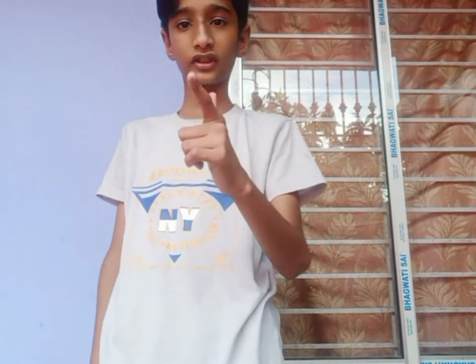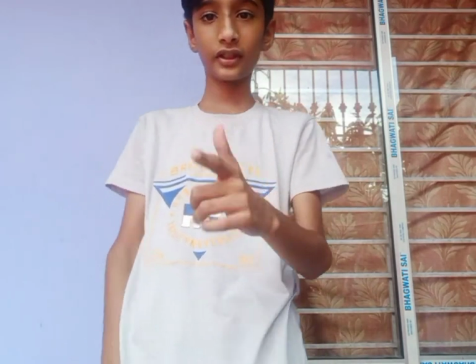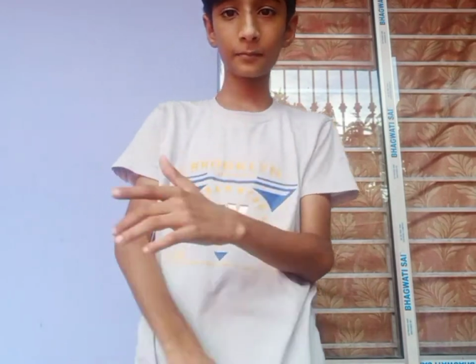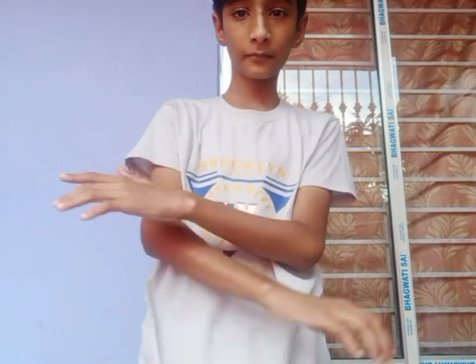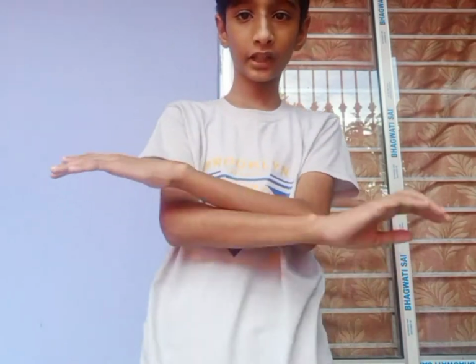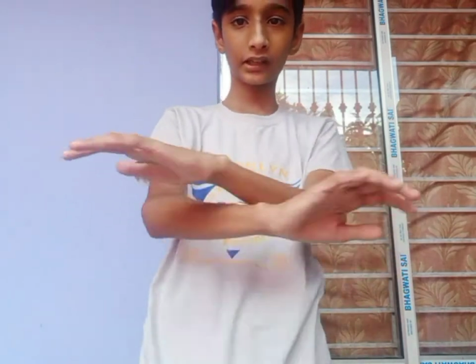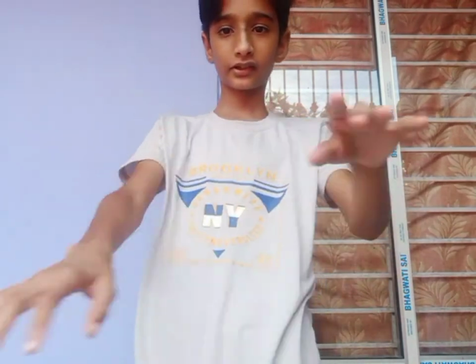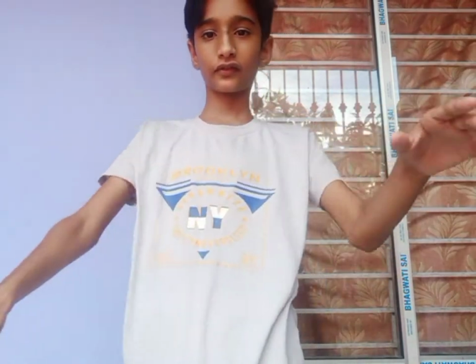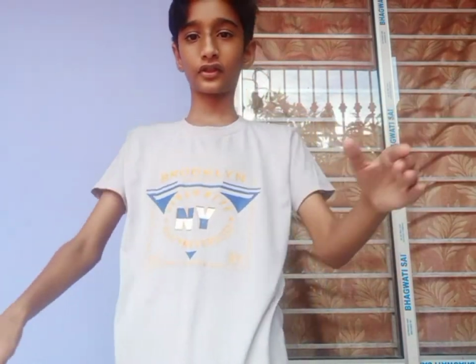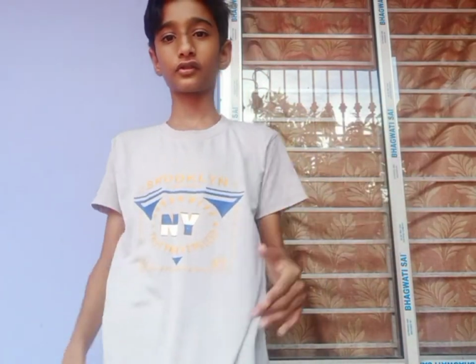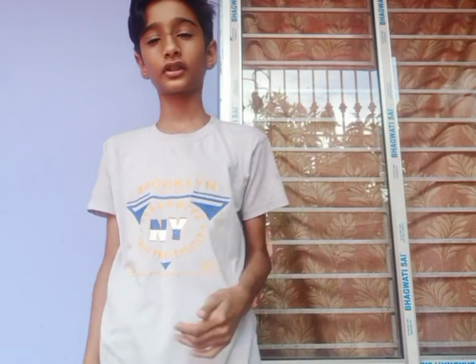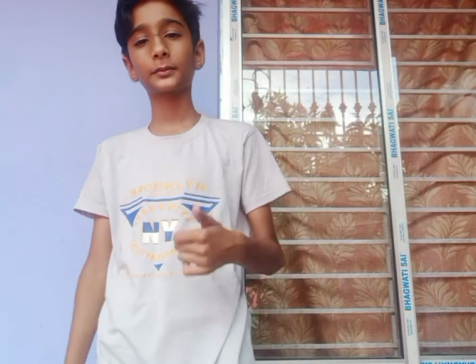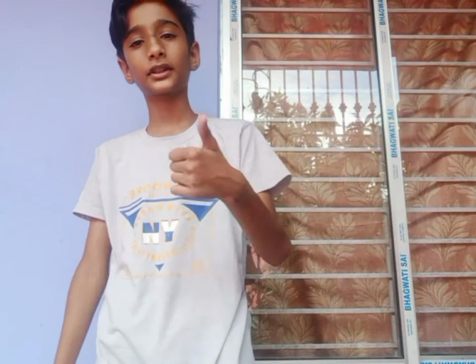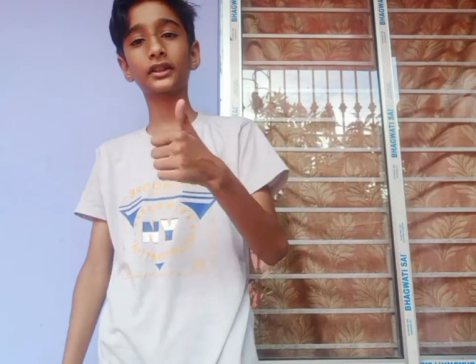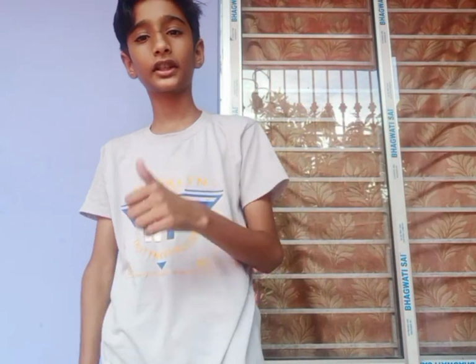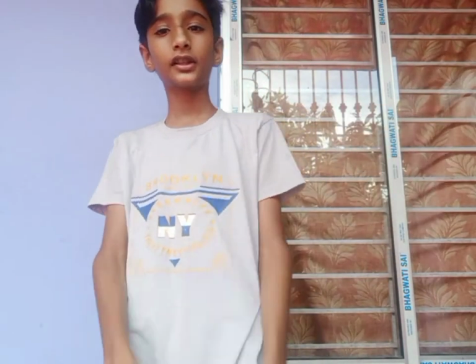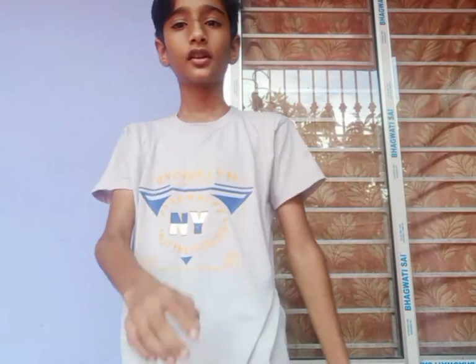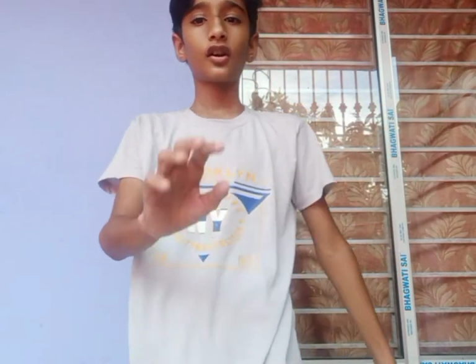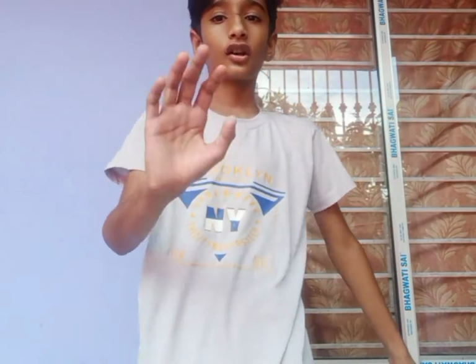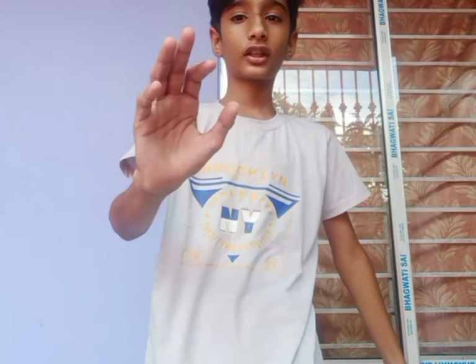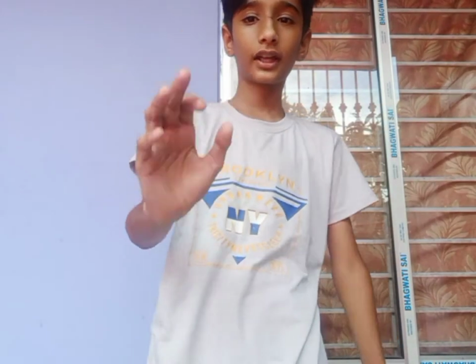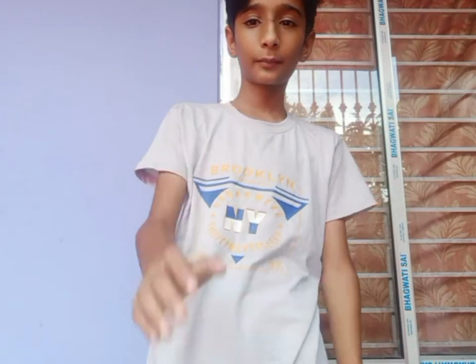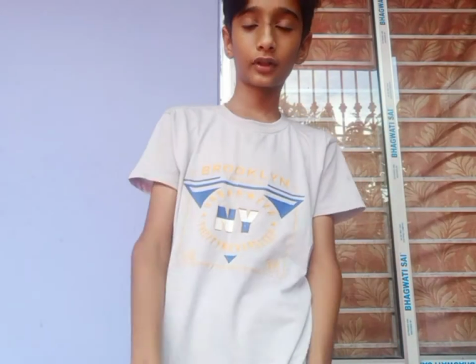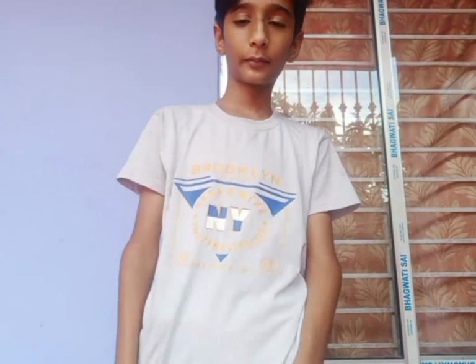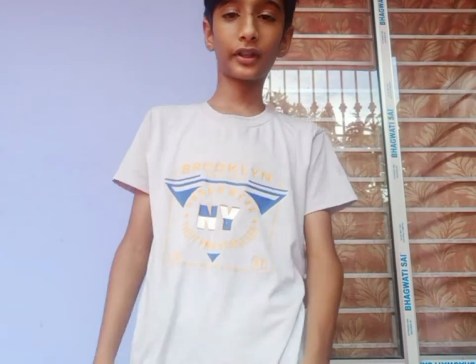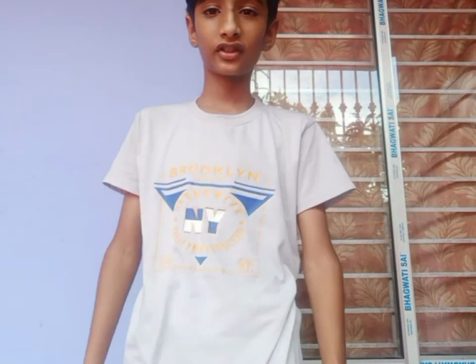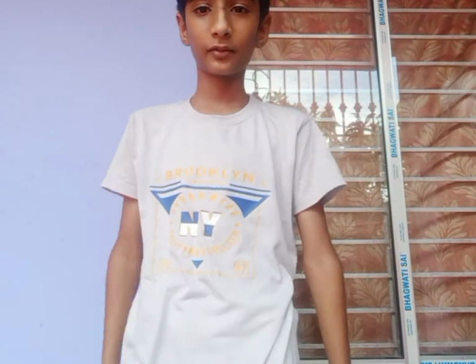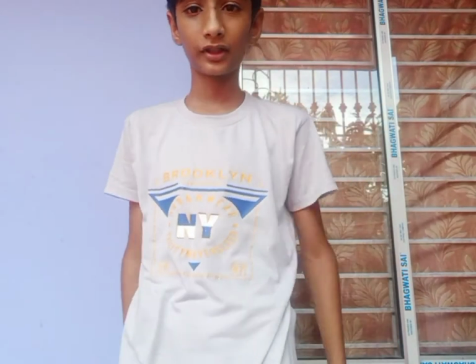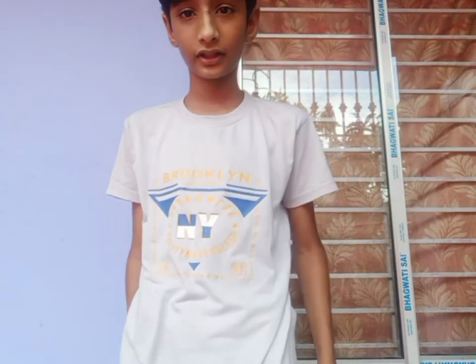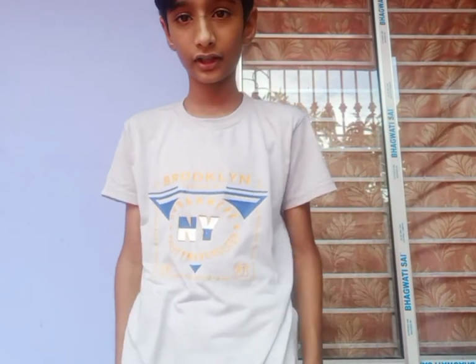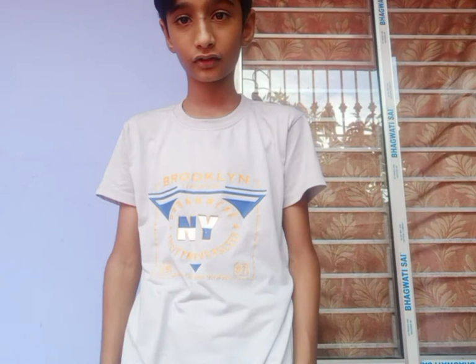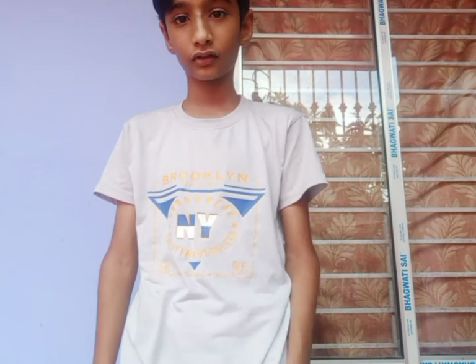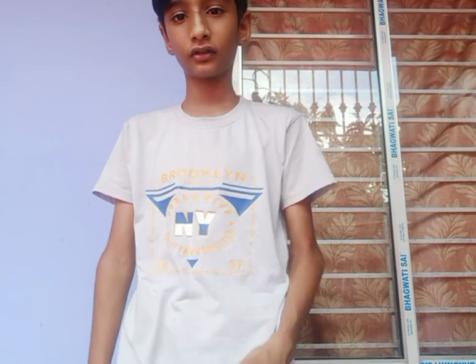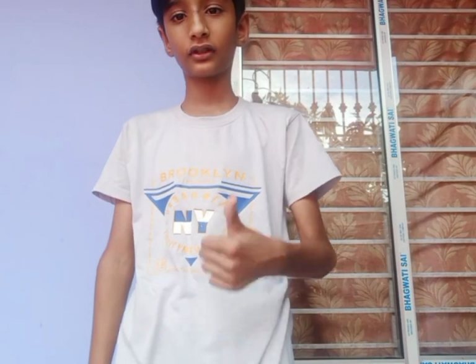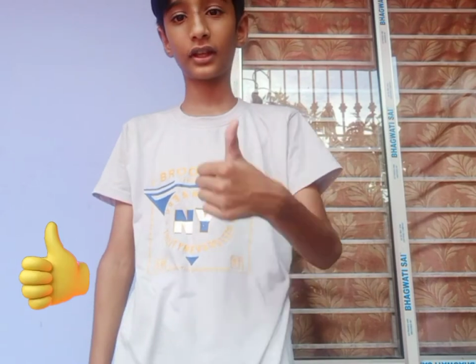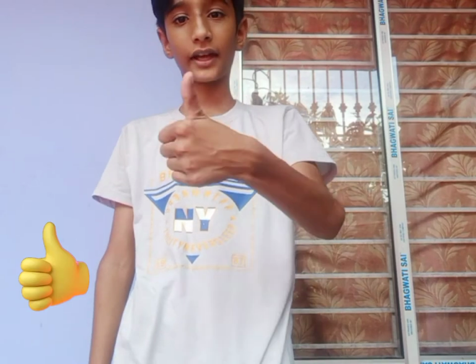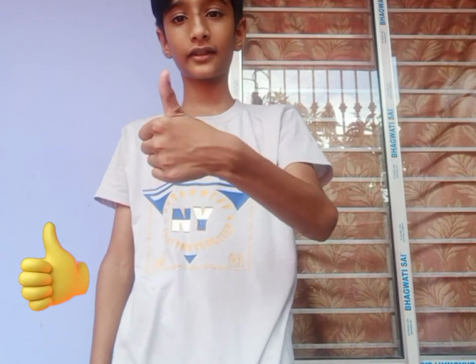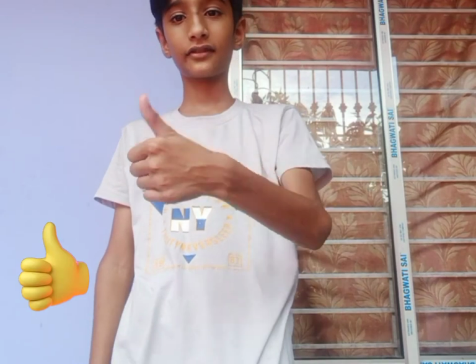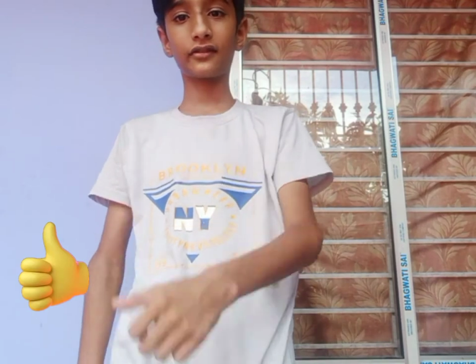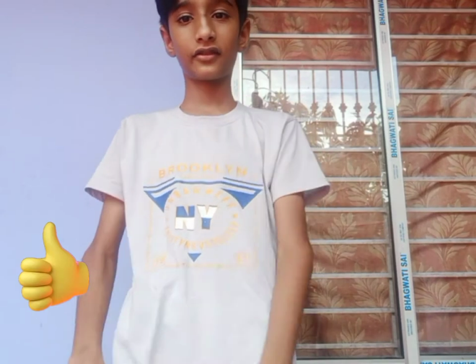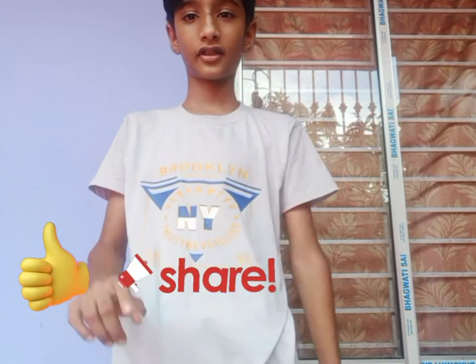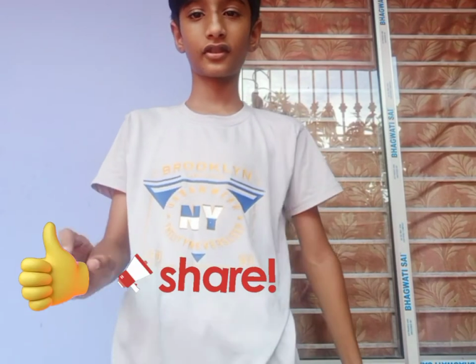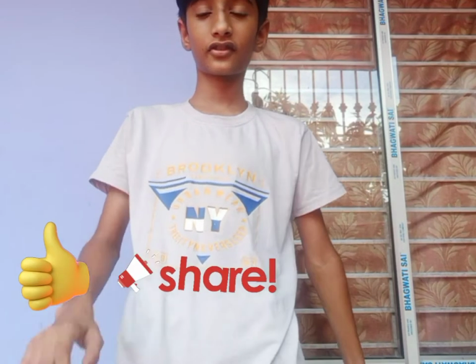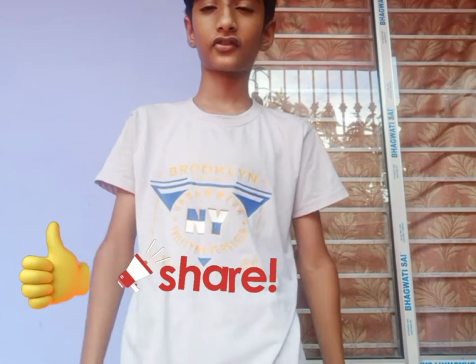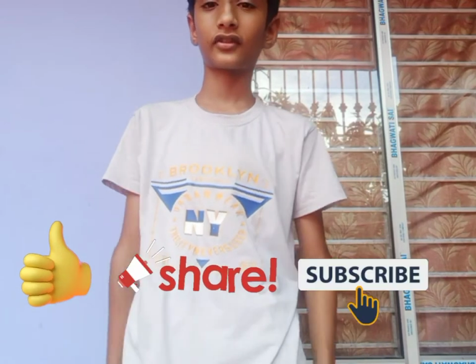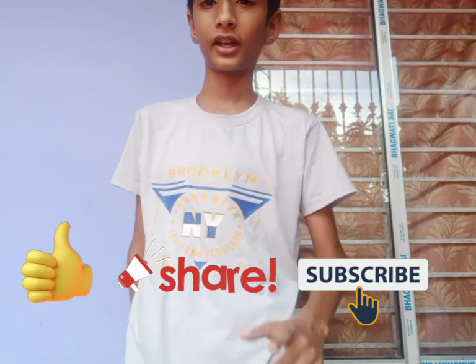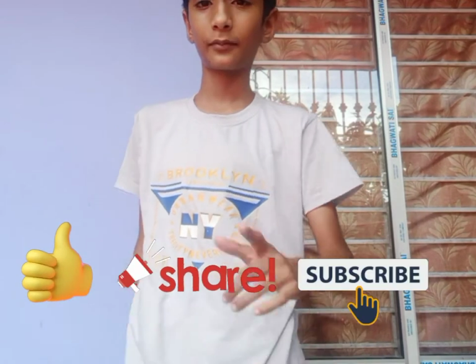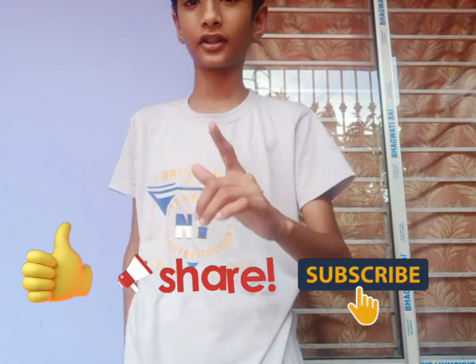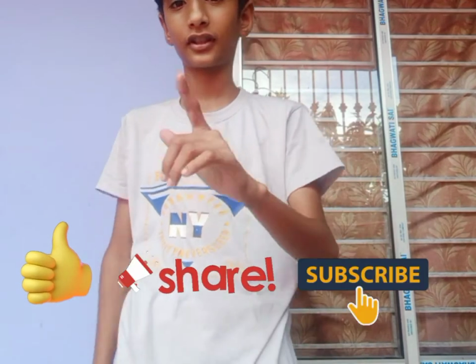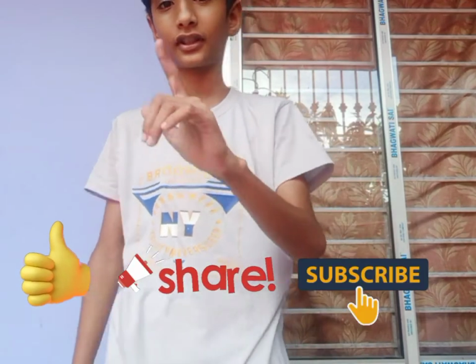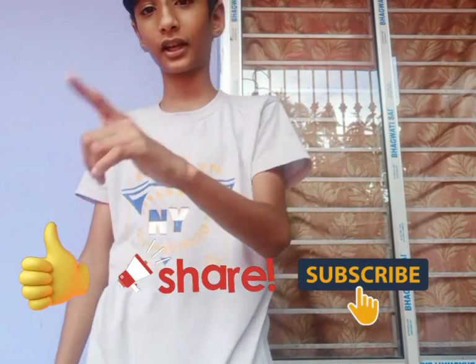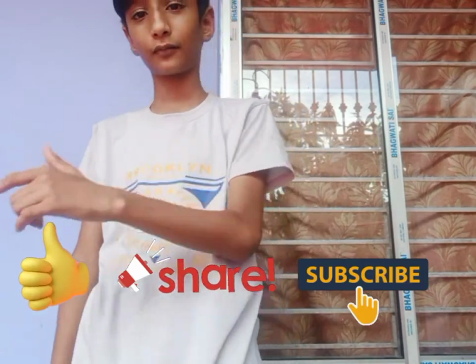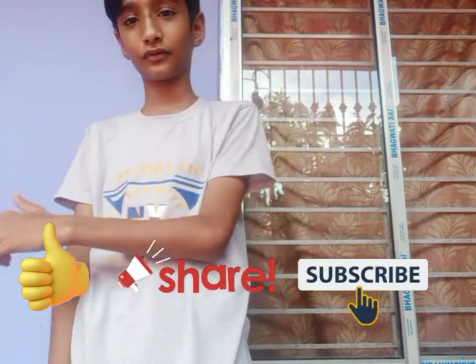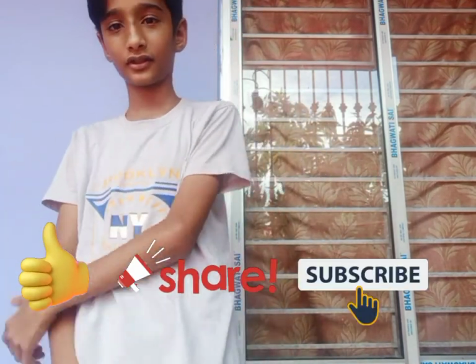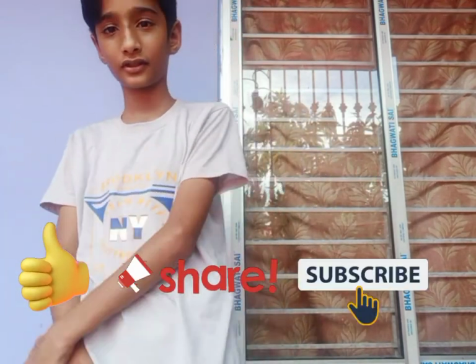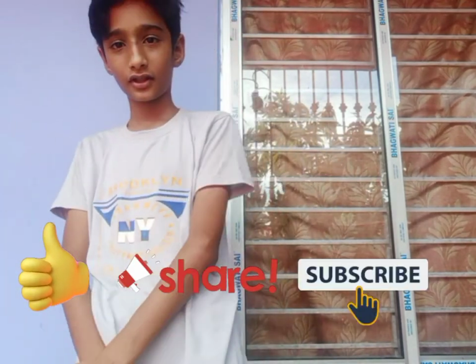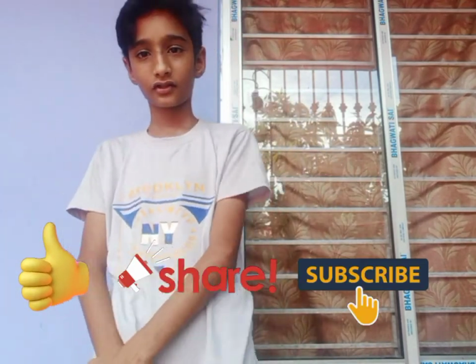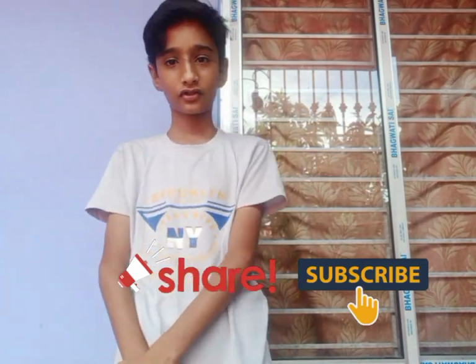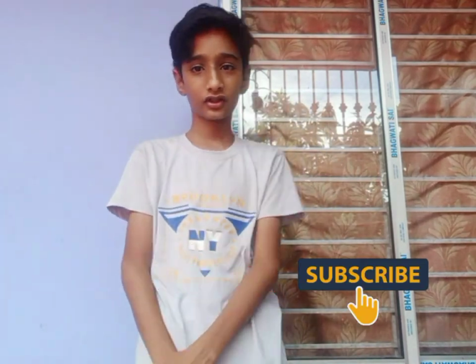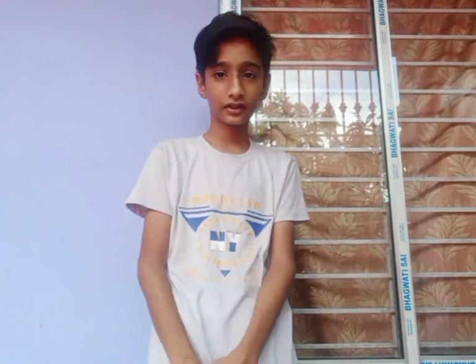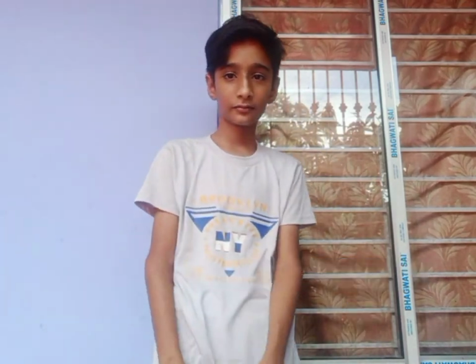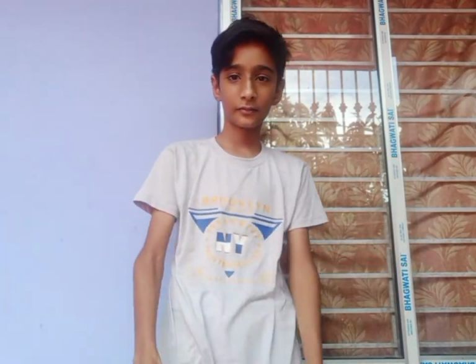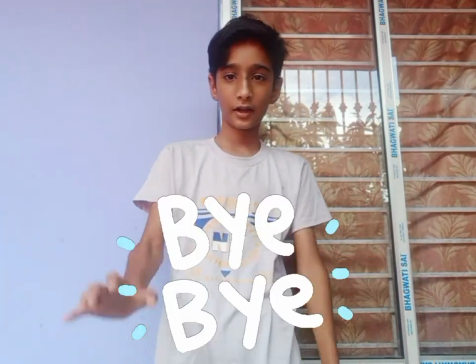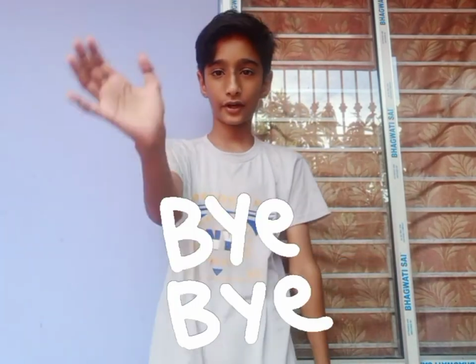If you can see the title of the phone, we will finish the video. If you like, don't forget to like, share and subscribe. Bye bye.